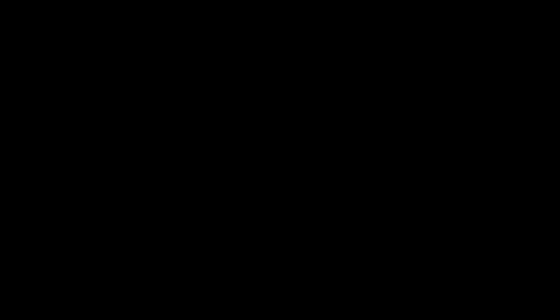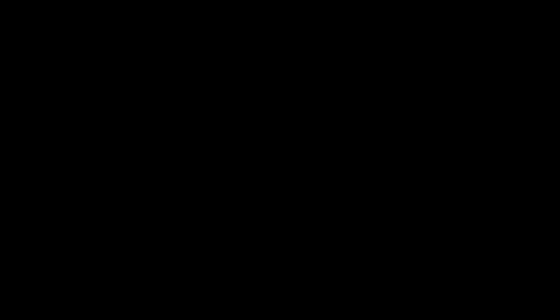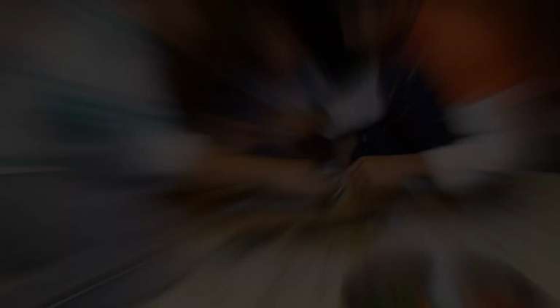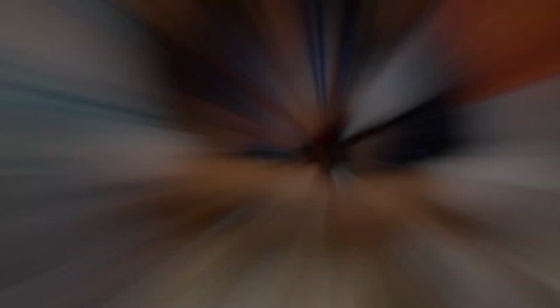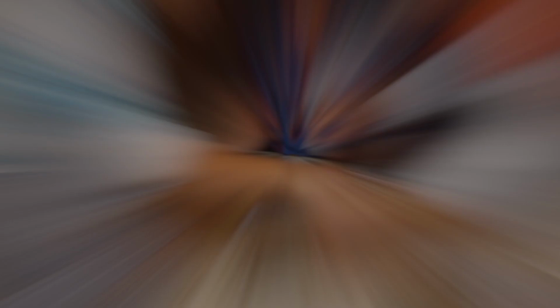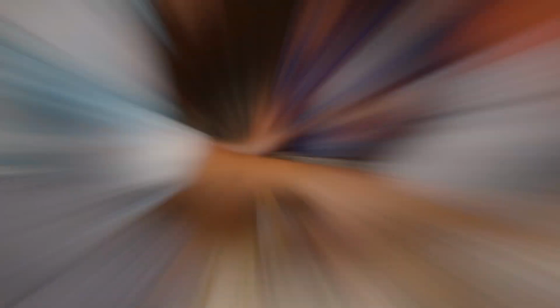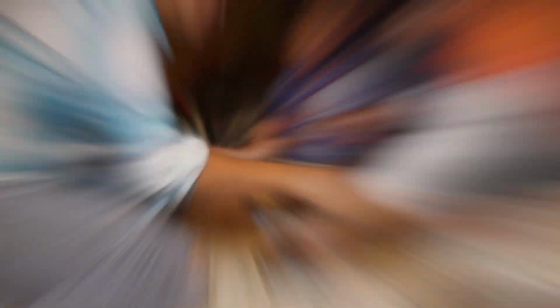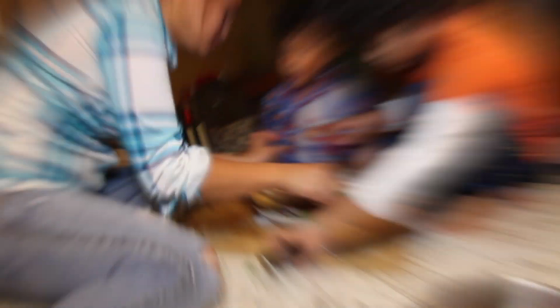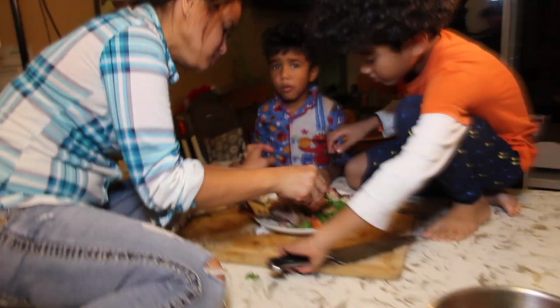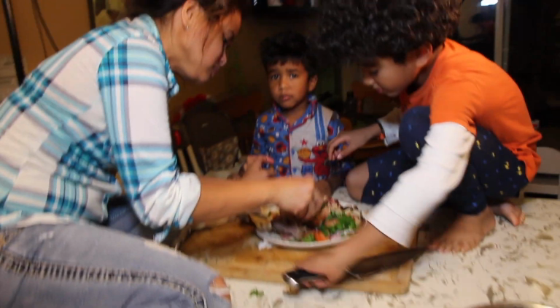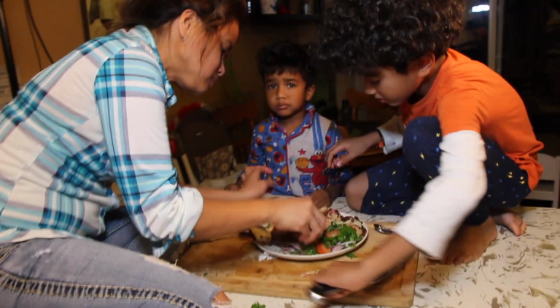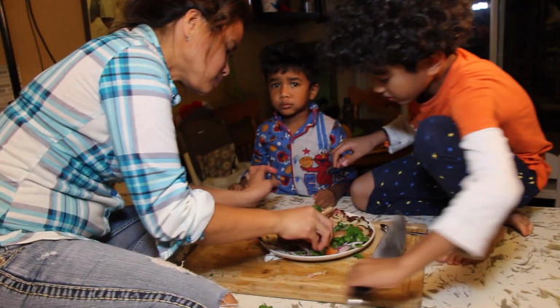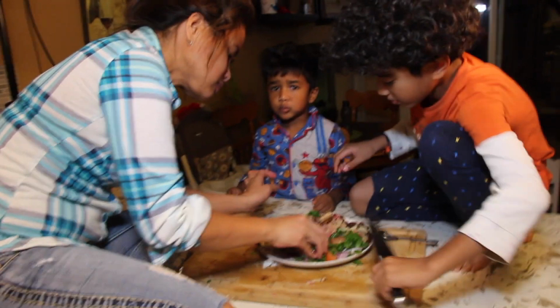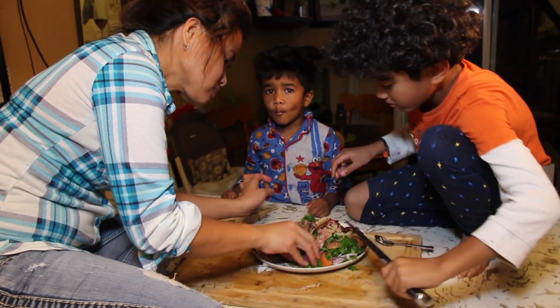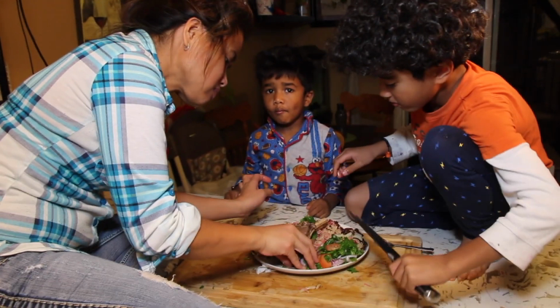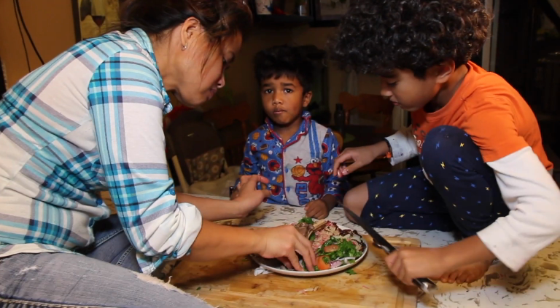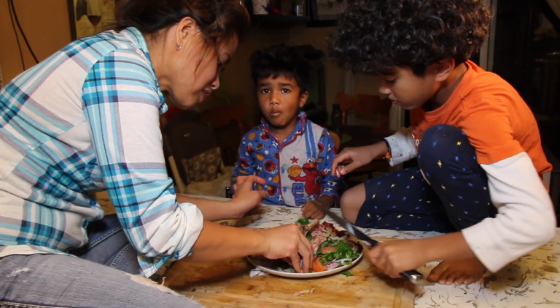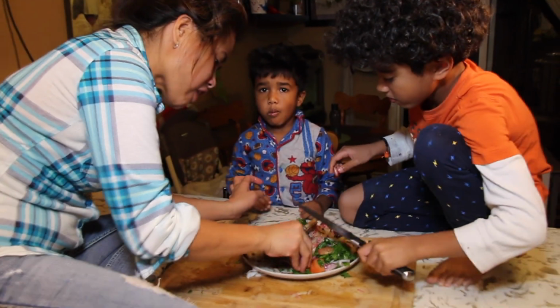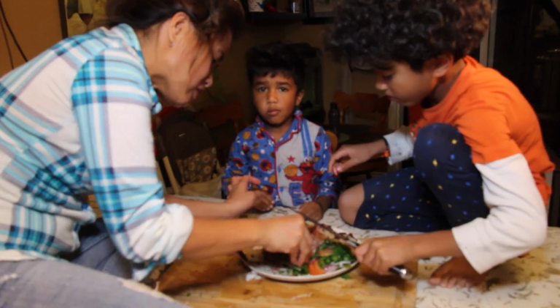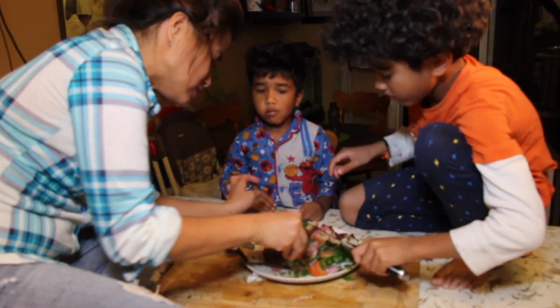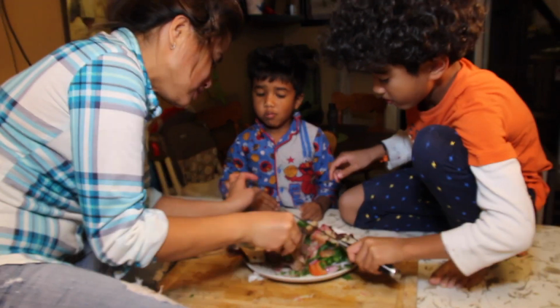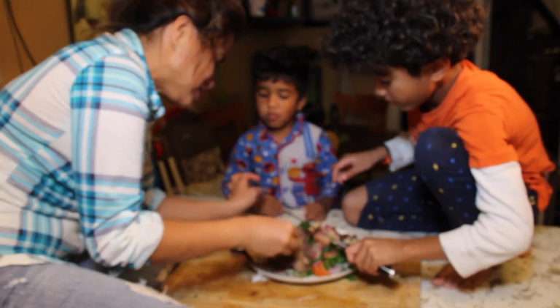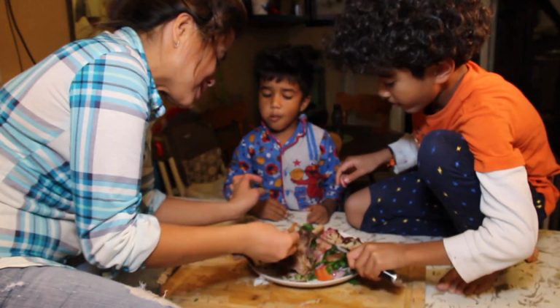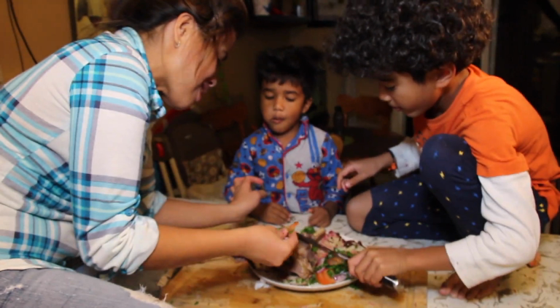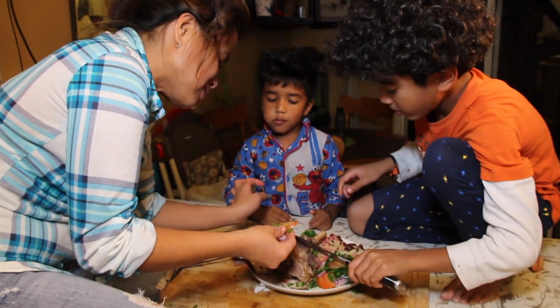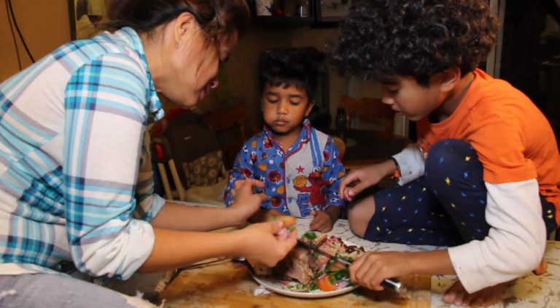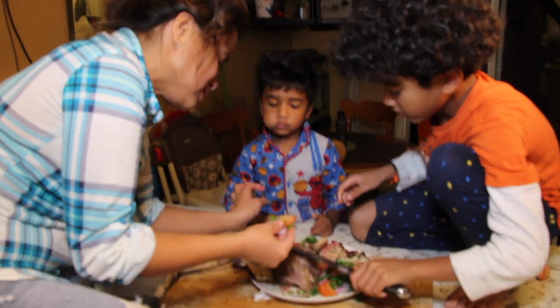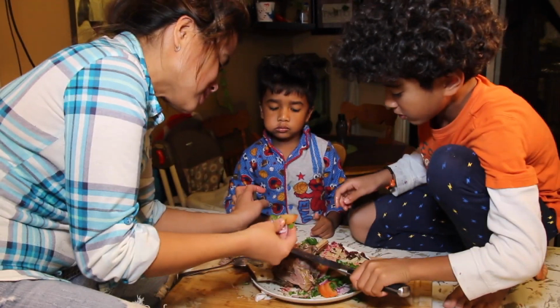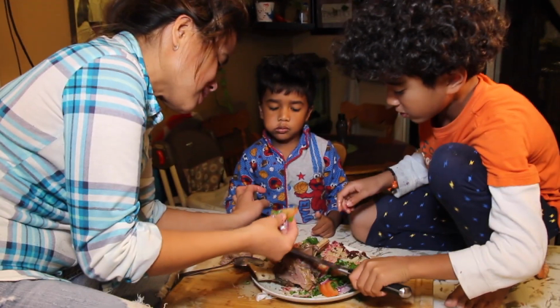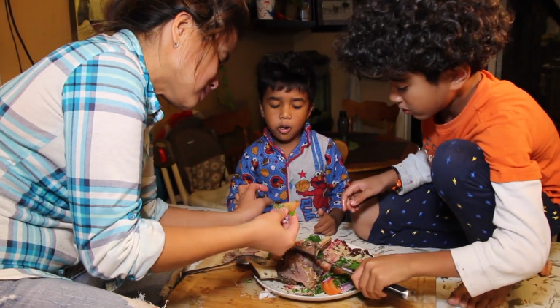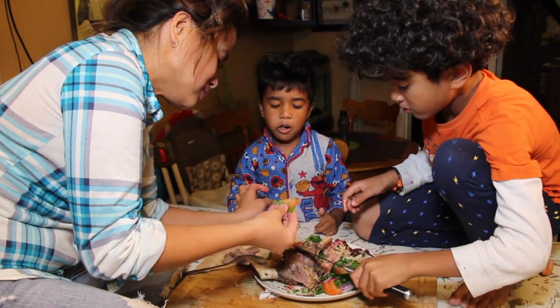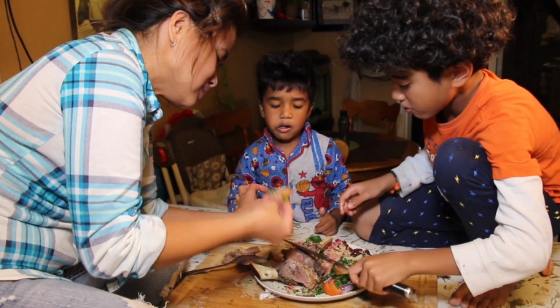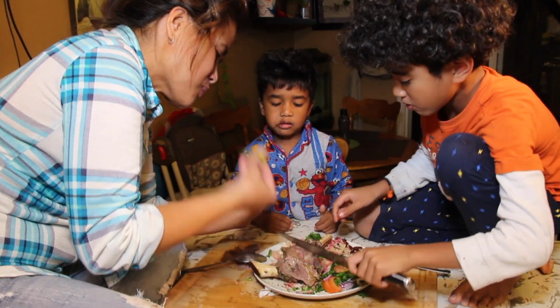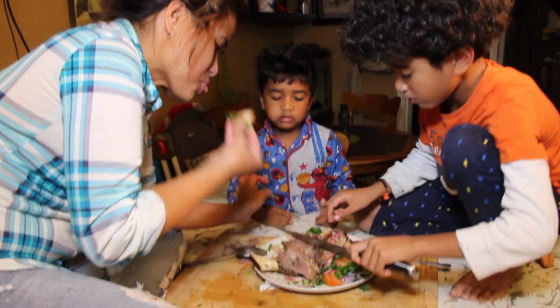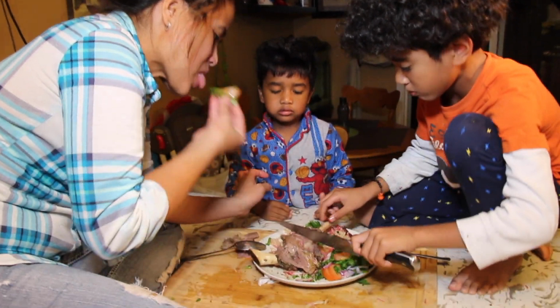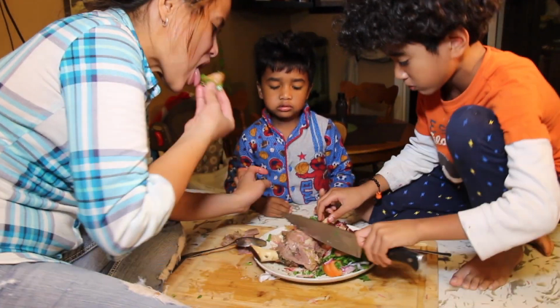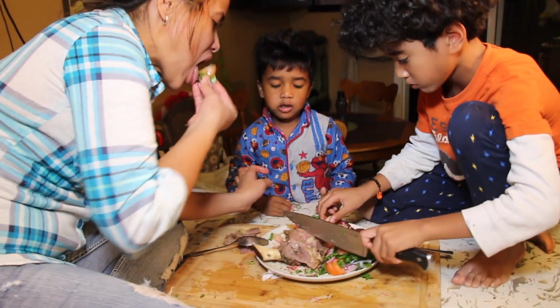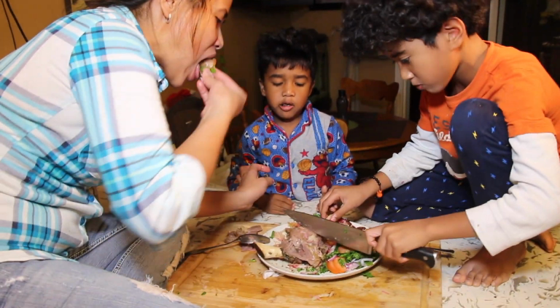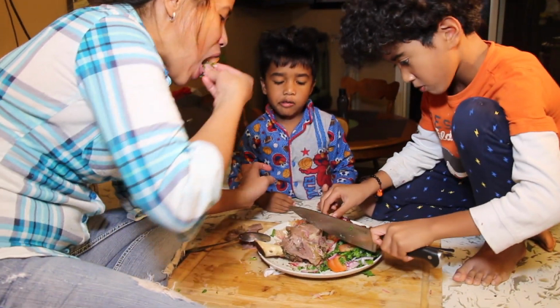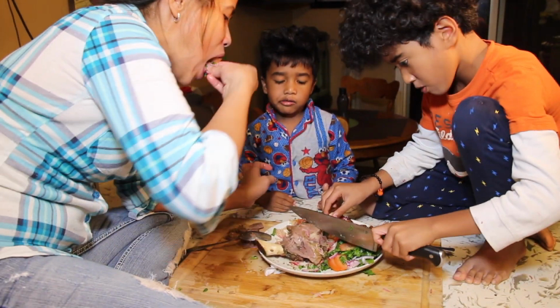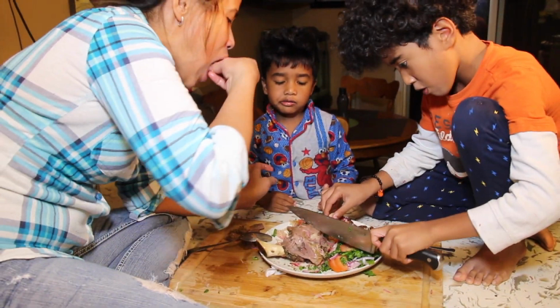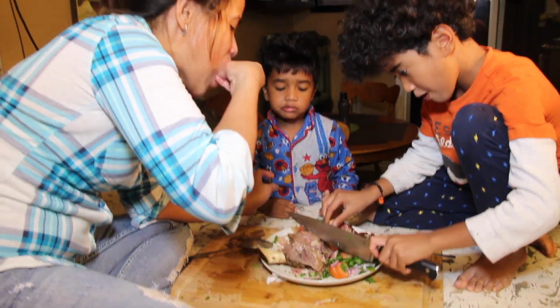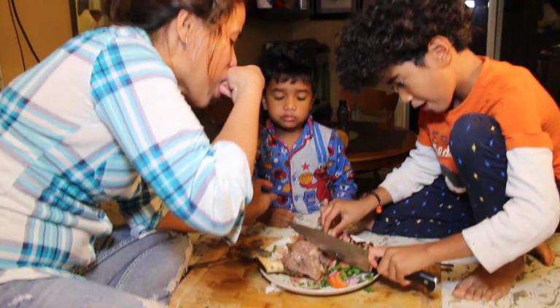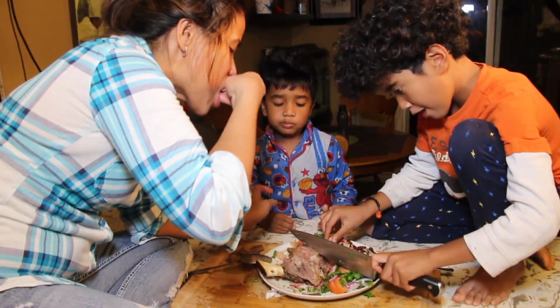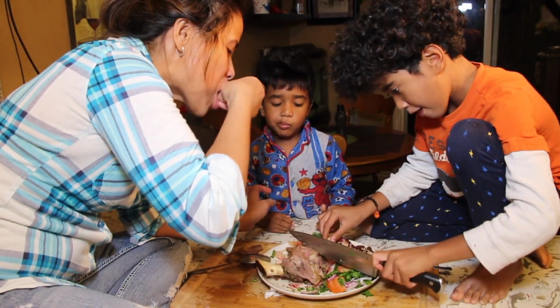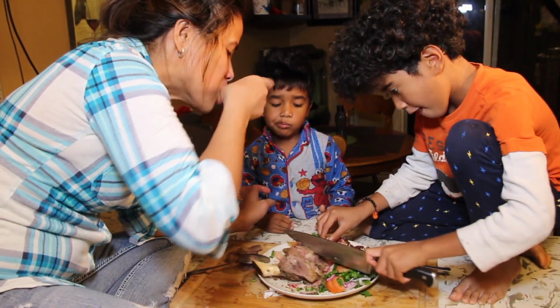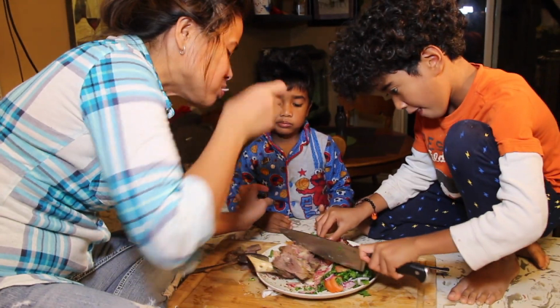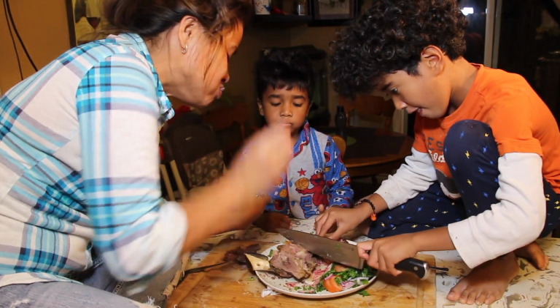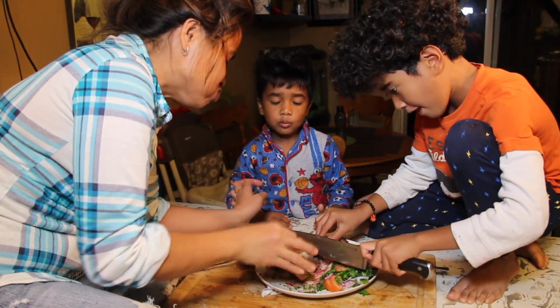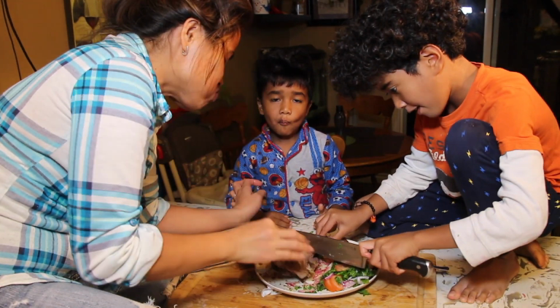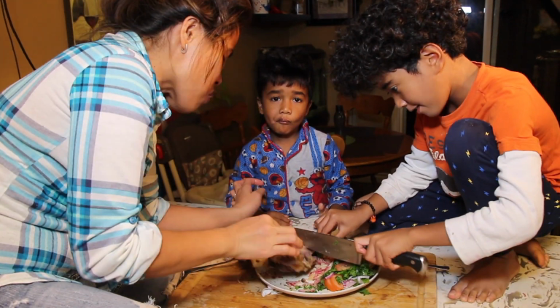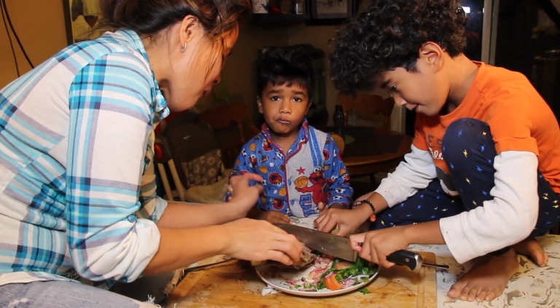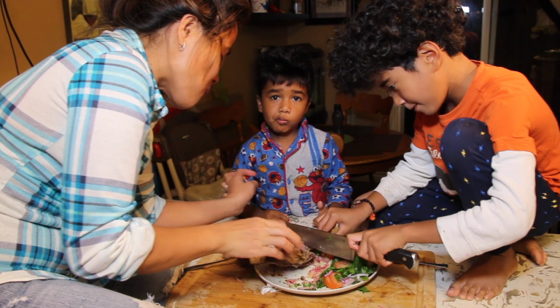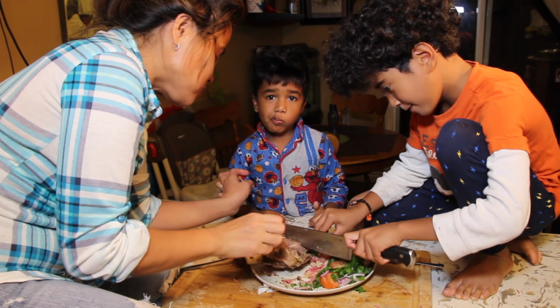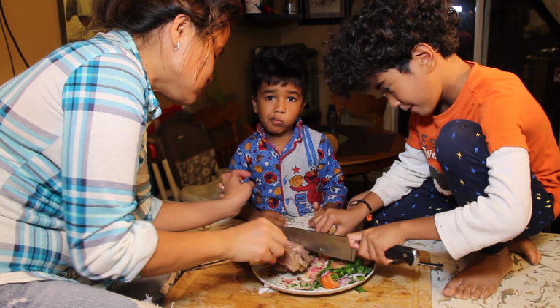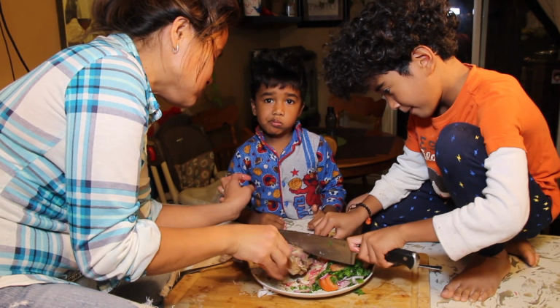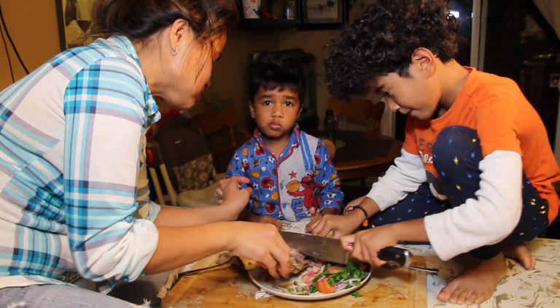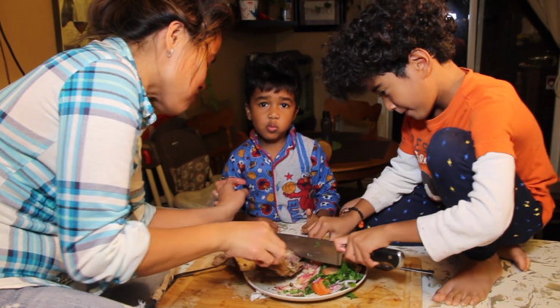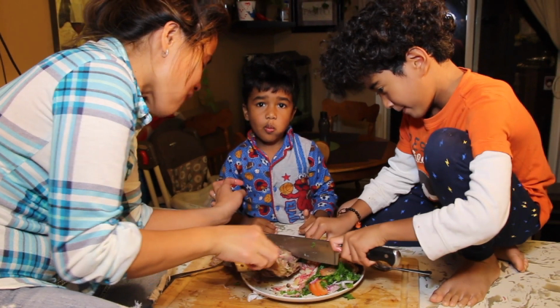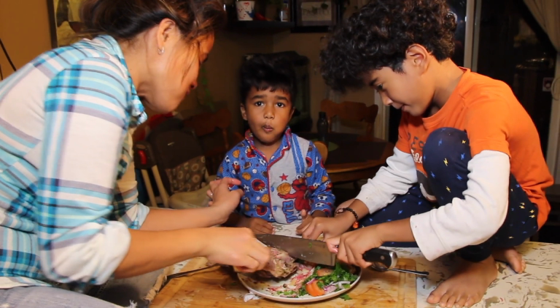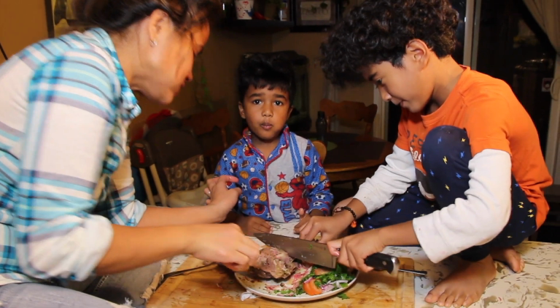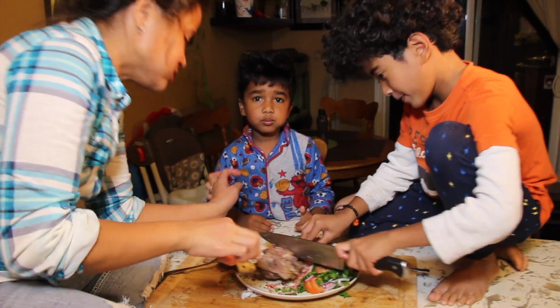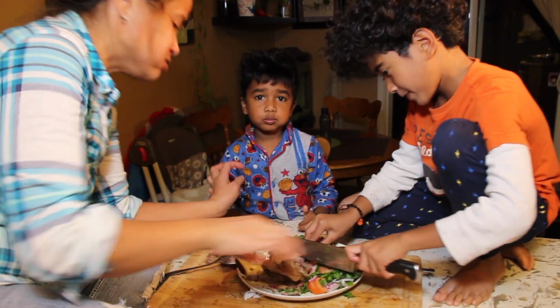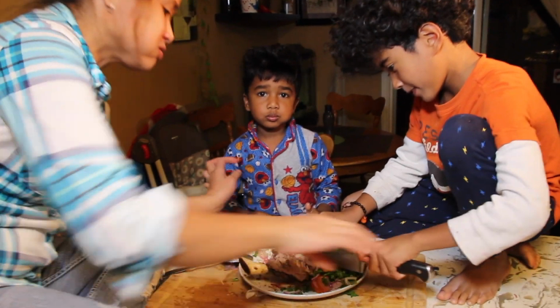I am speechless. Nobody's talking. That means the food is good.